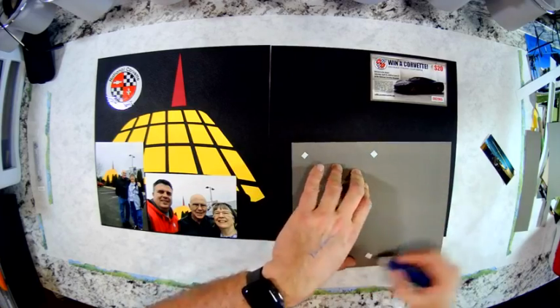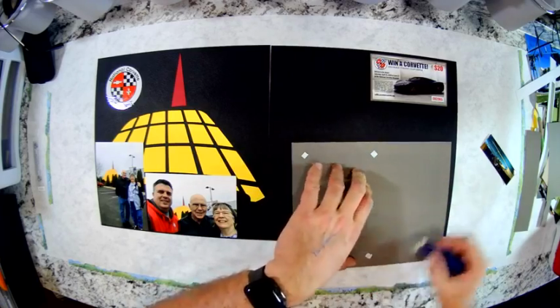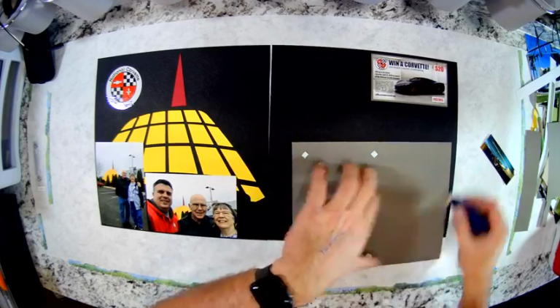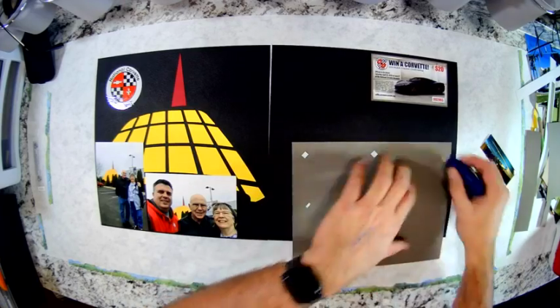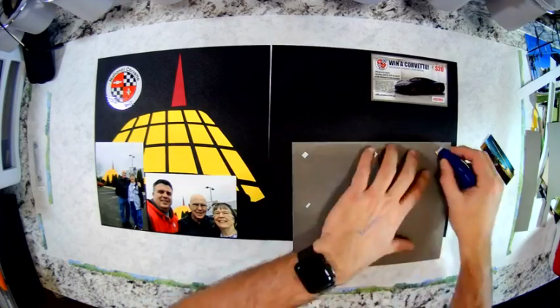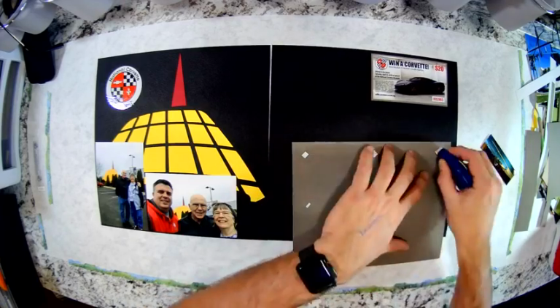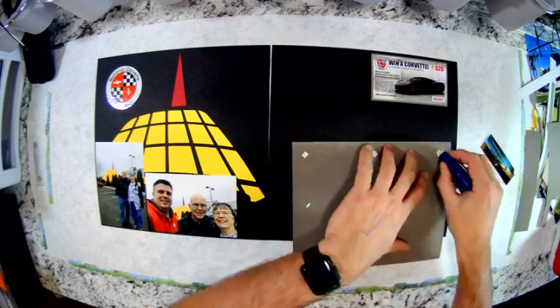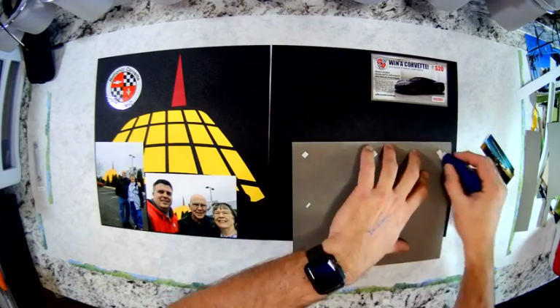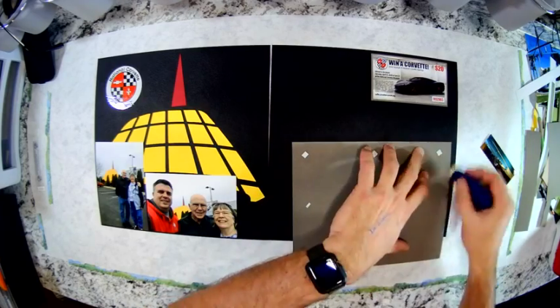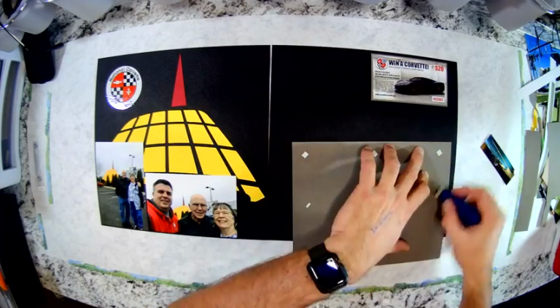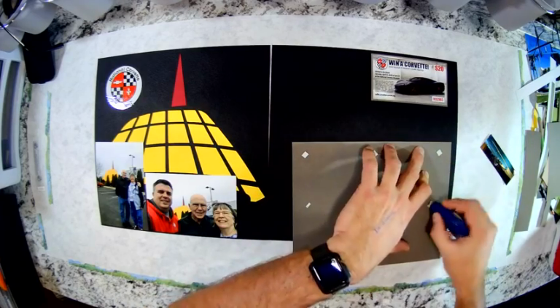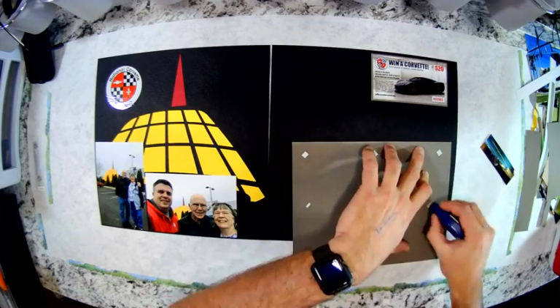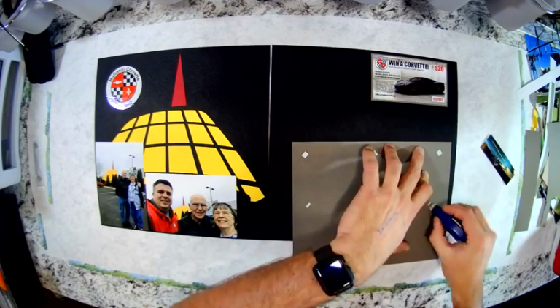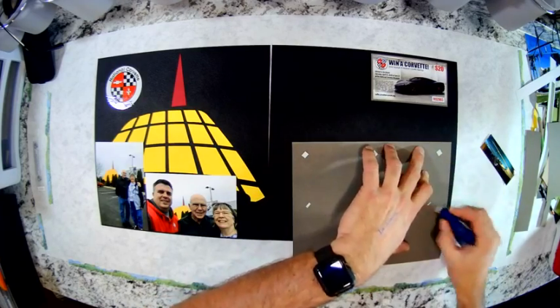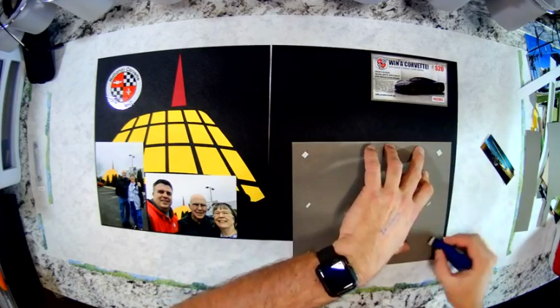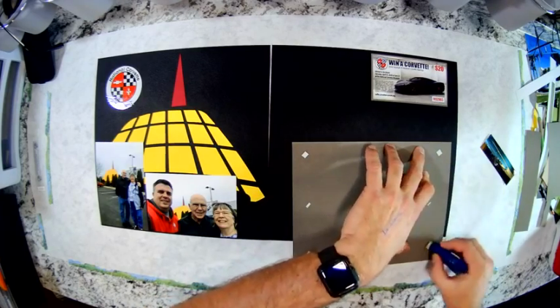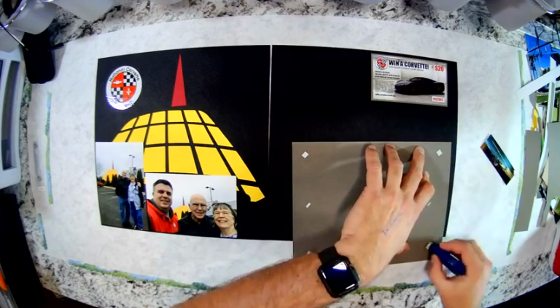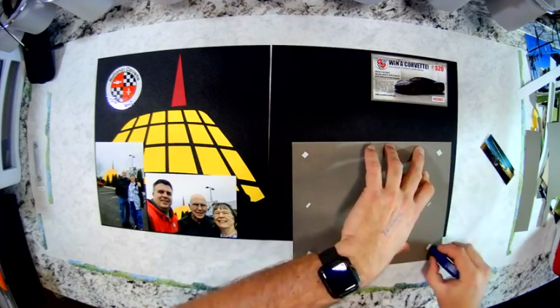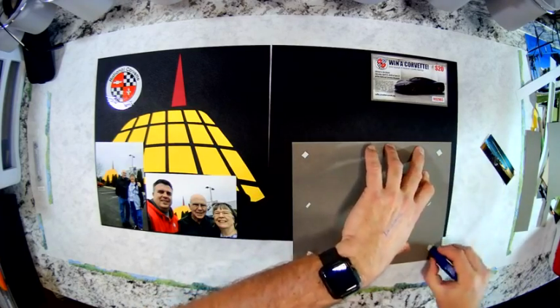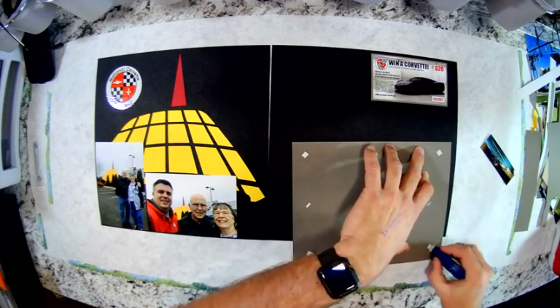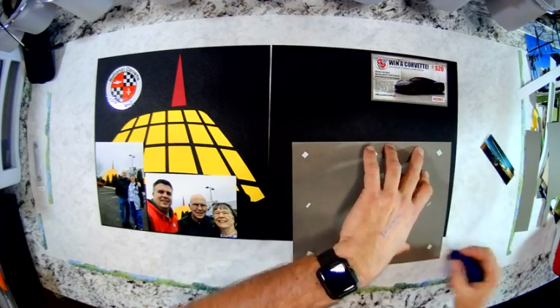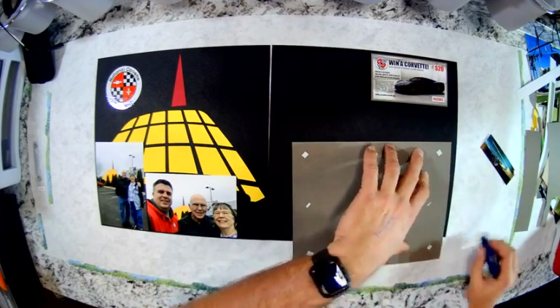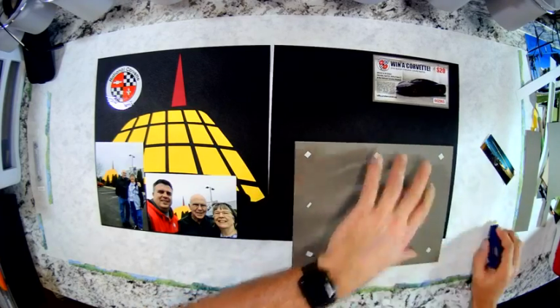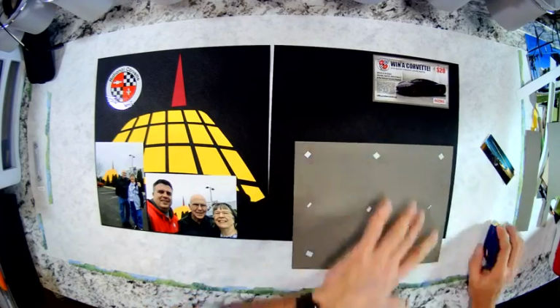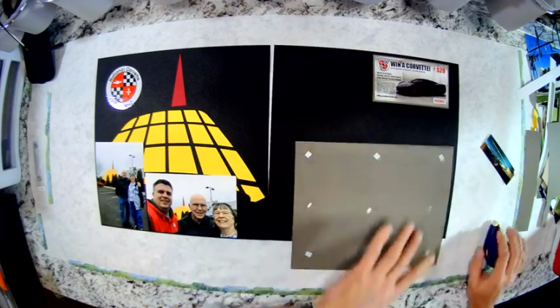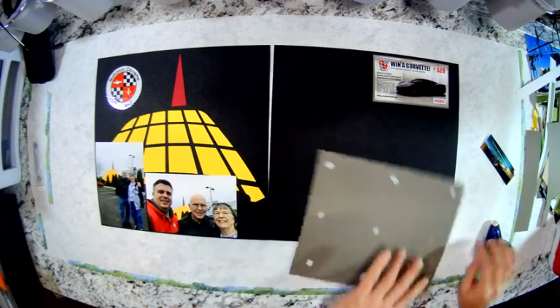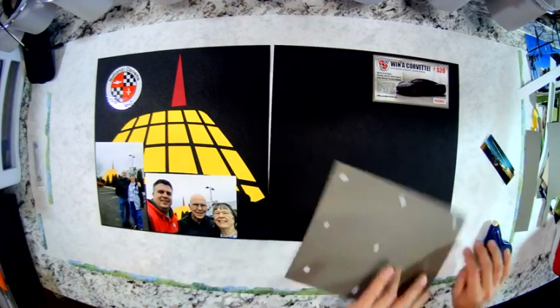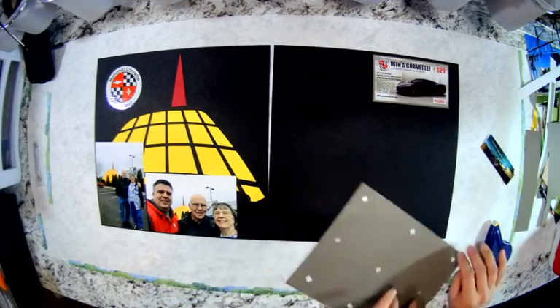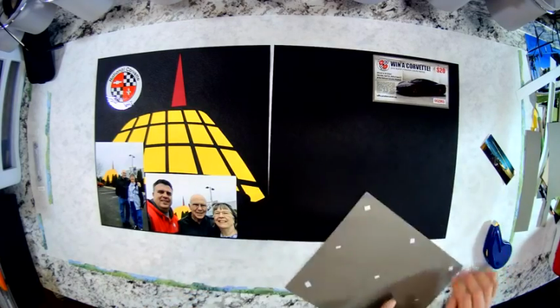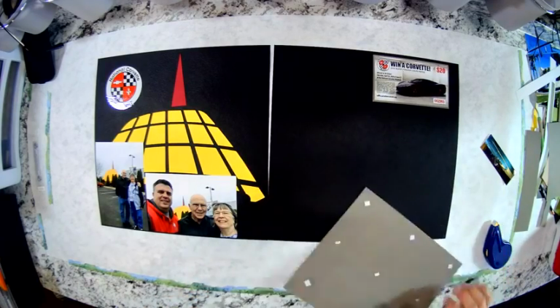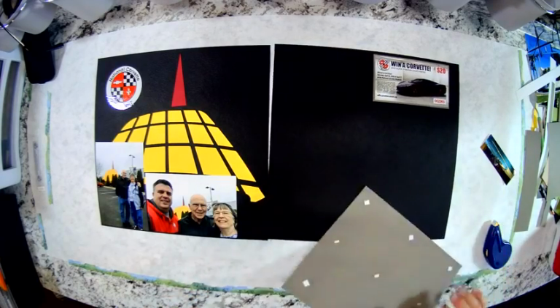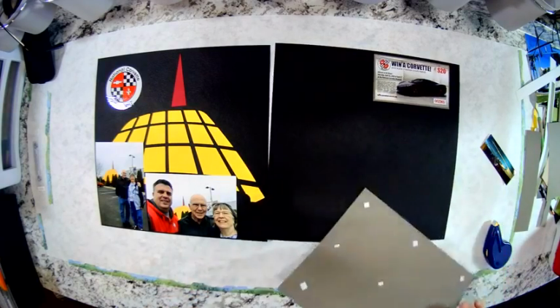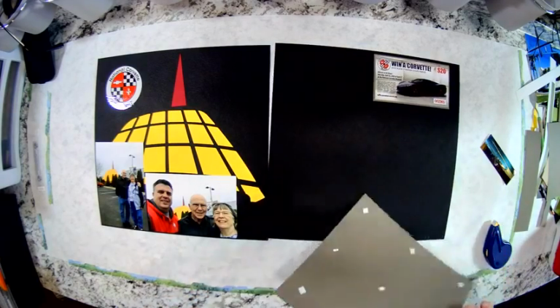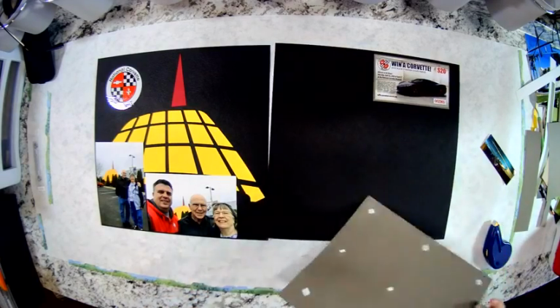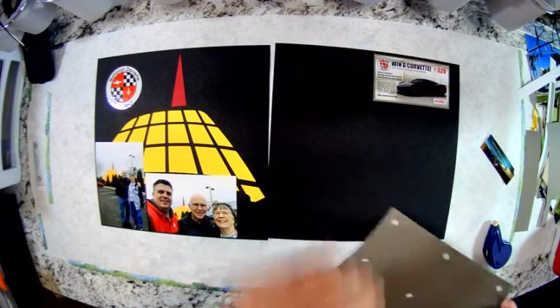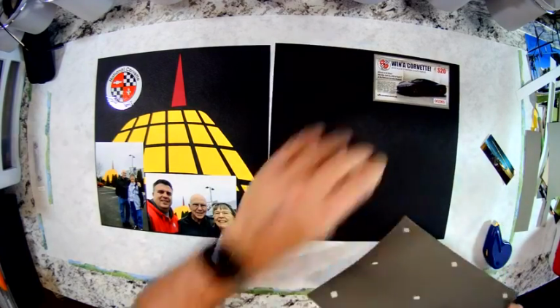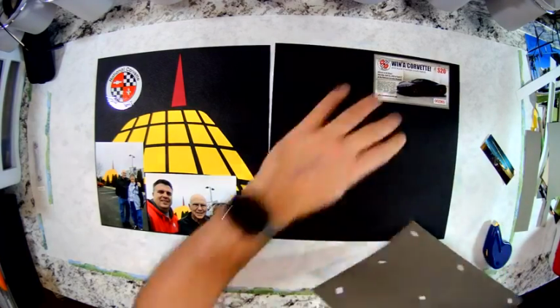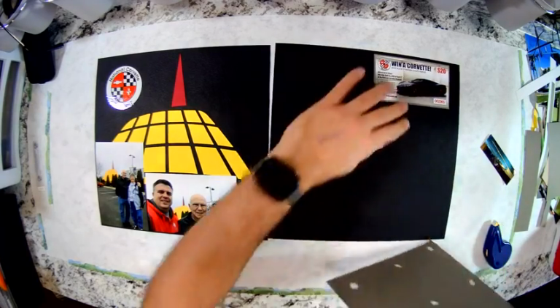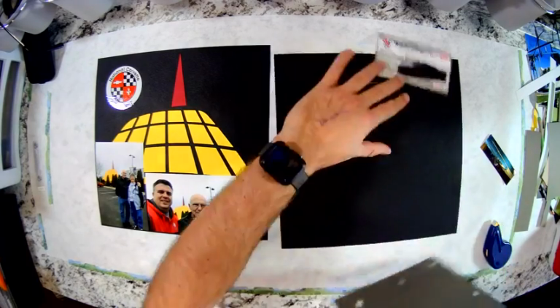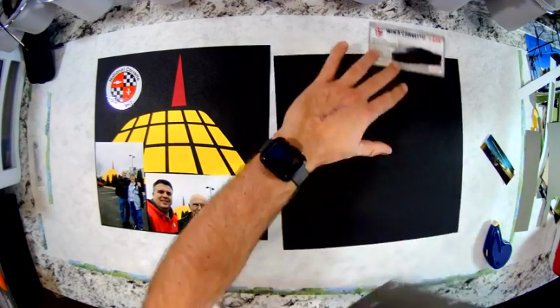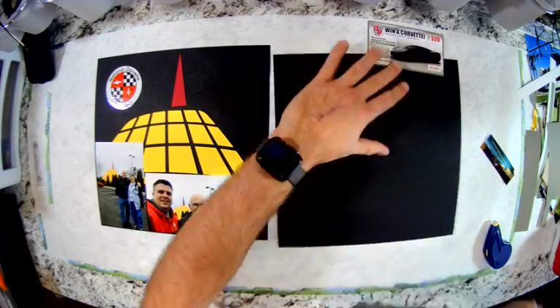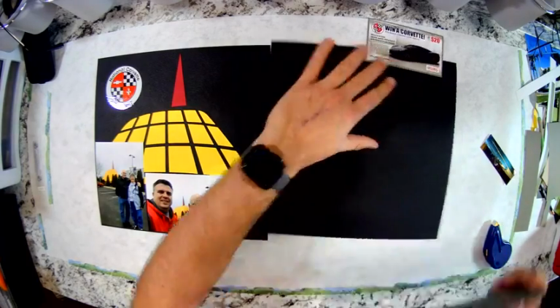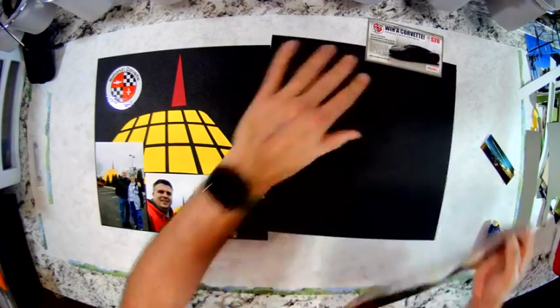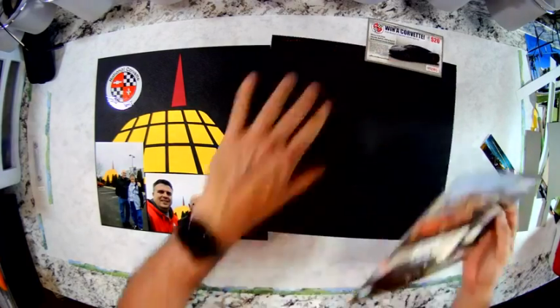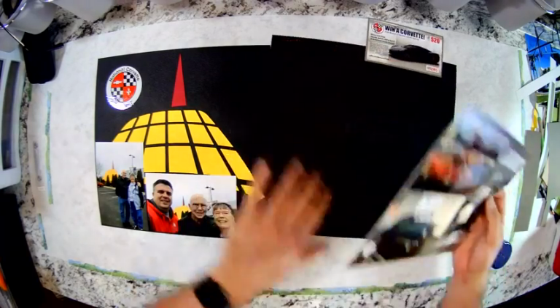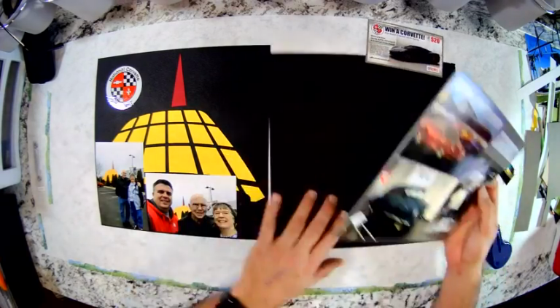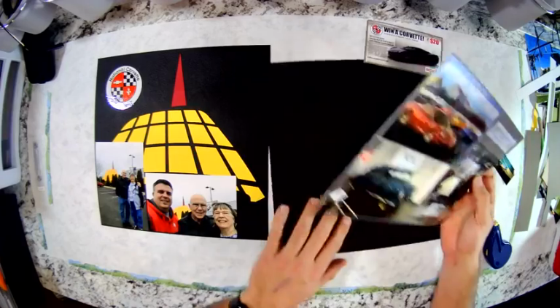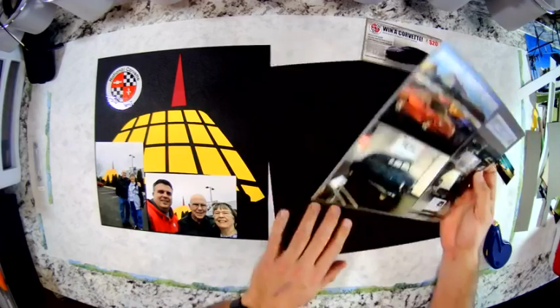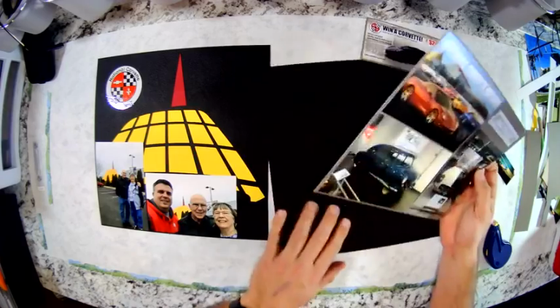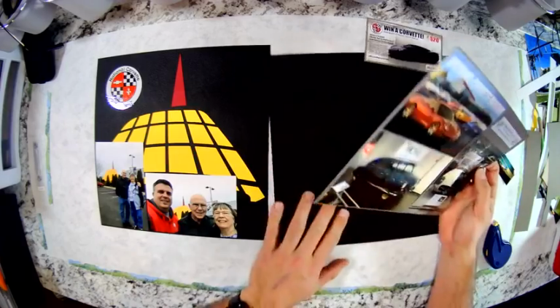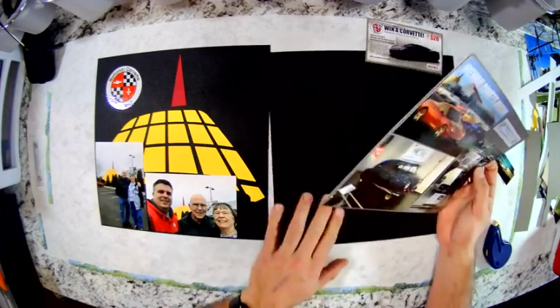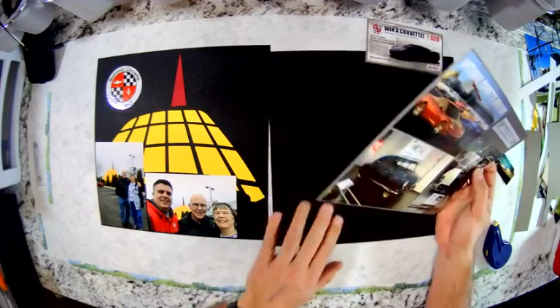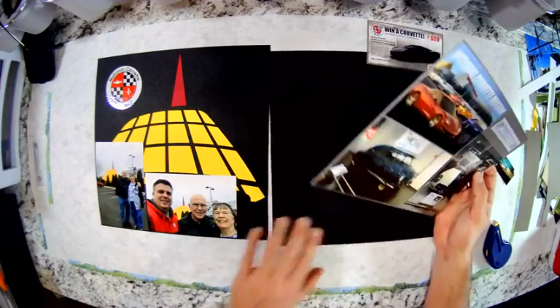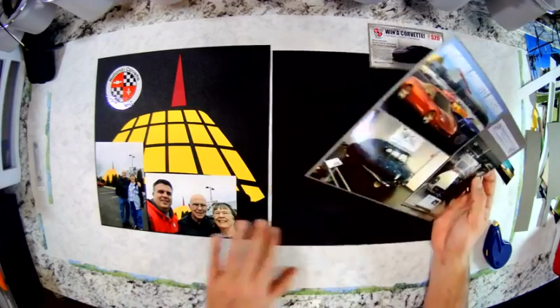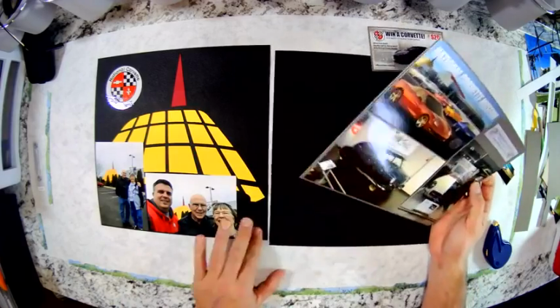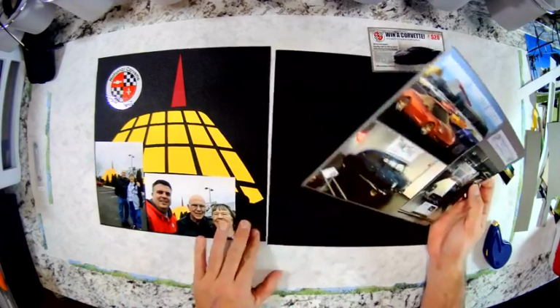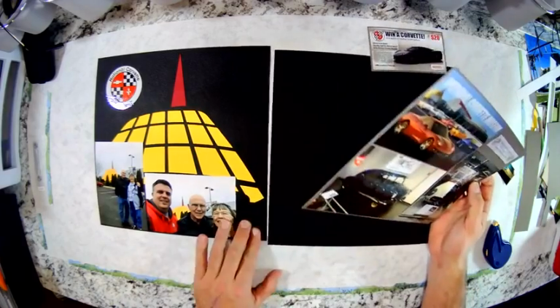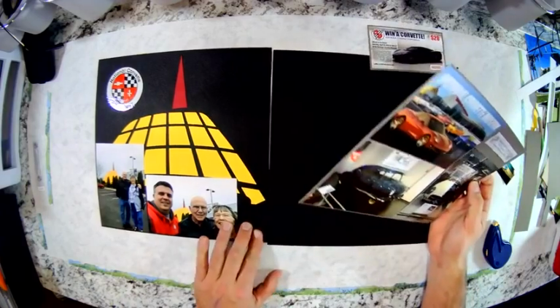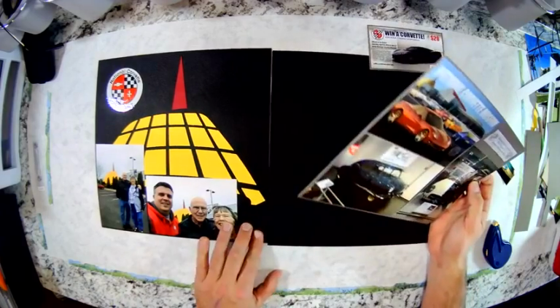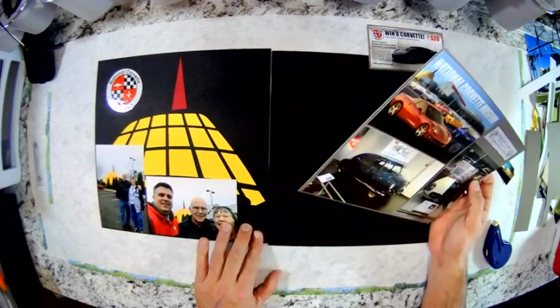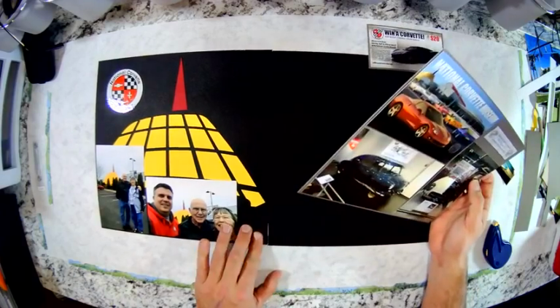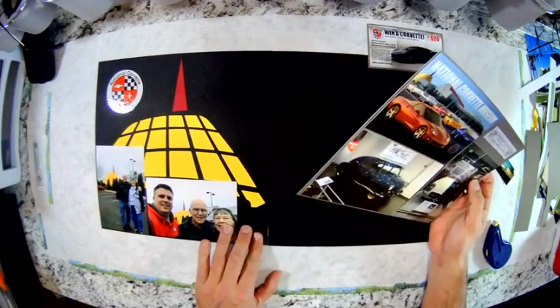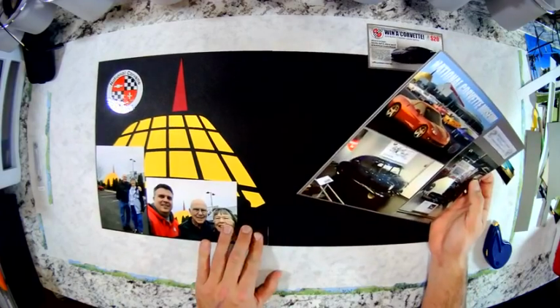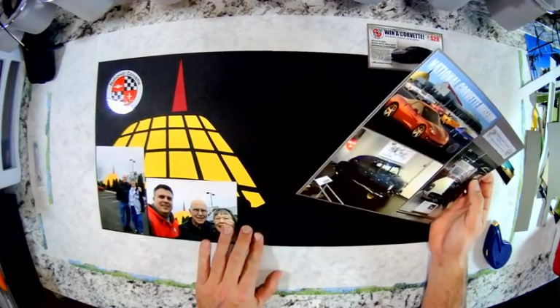Instead of just doing corners on the larger piece, I like to do the points of the compass — it creates a little bit more stability.